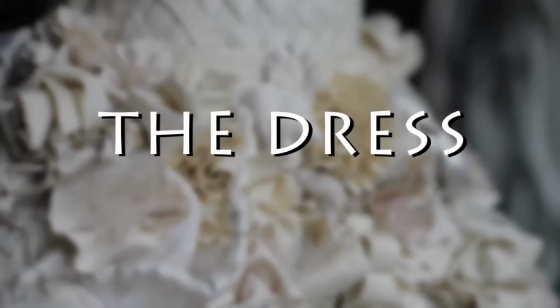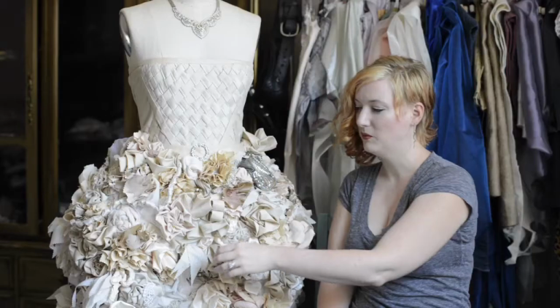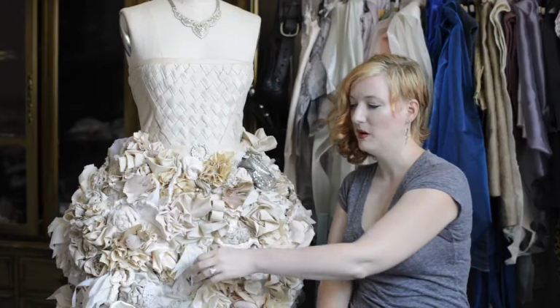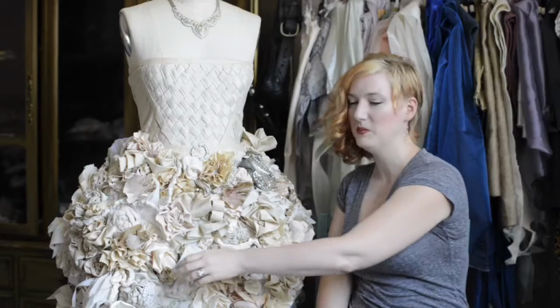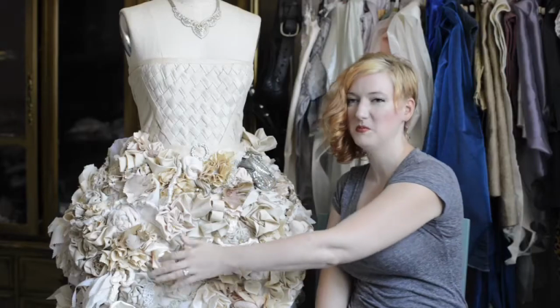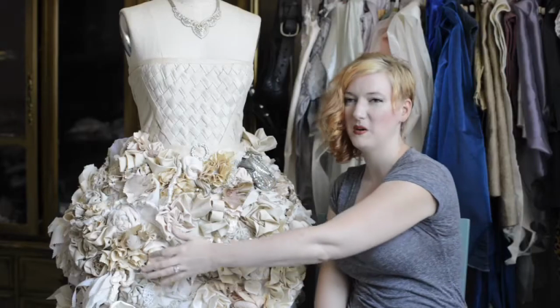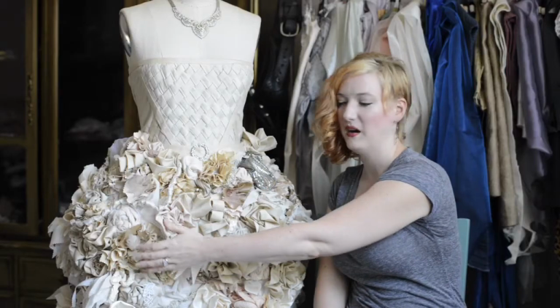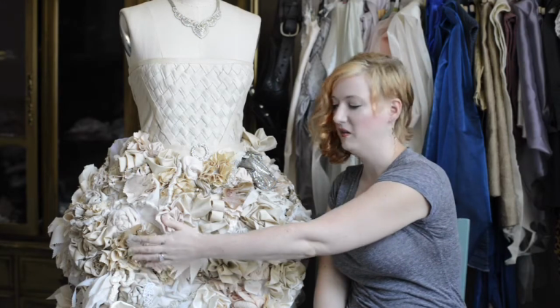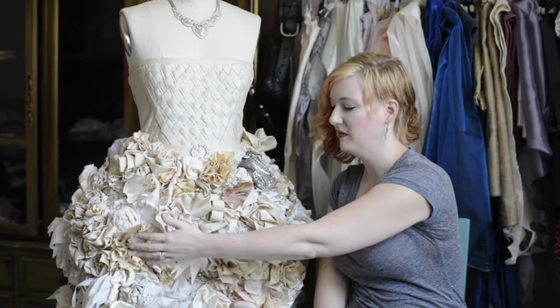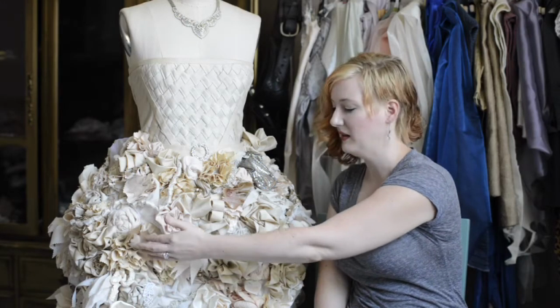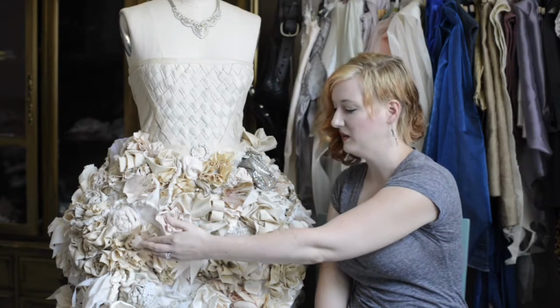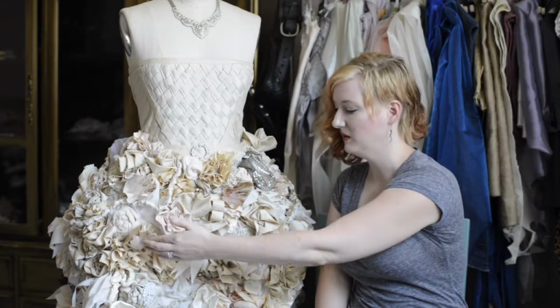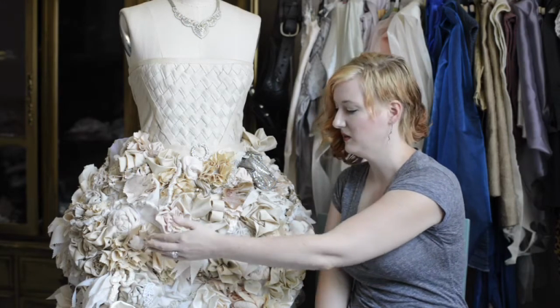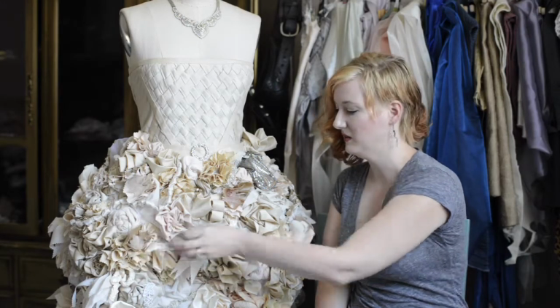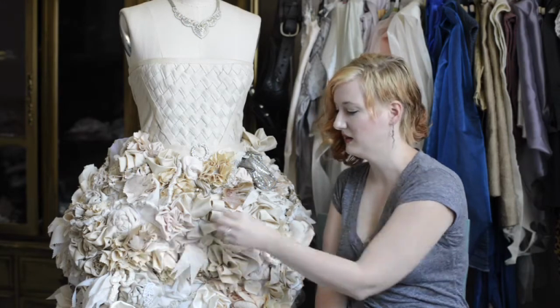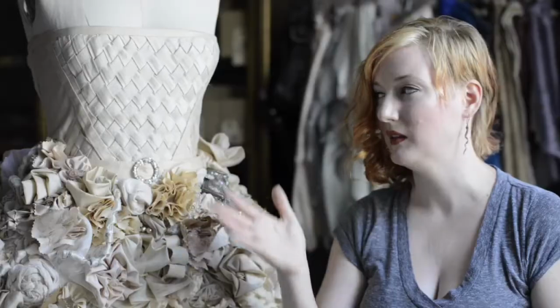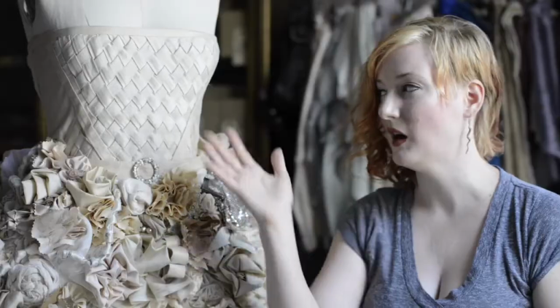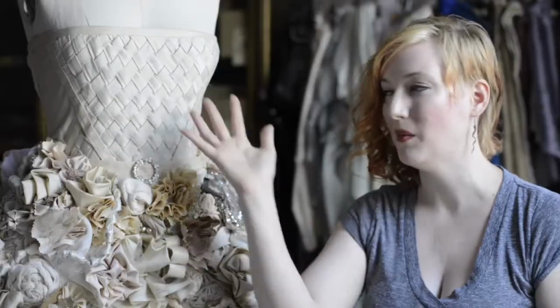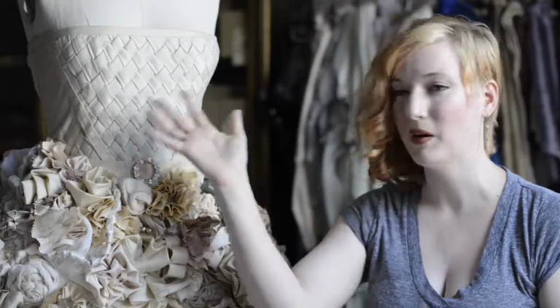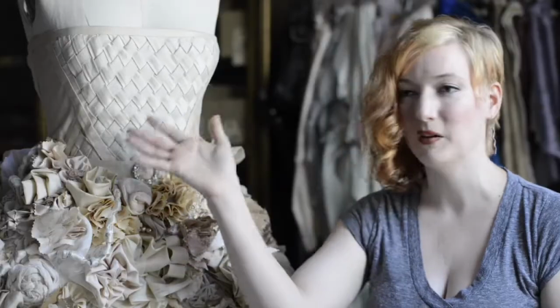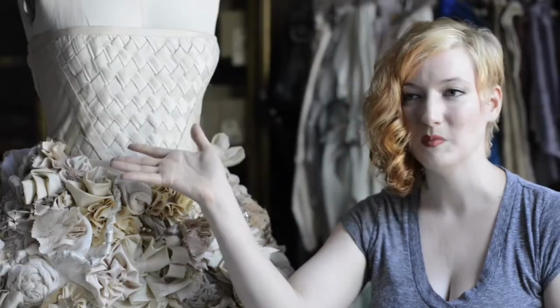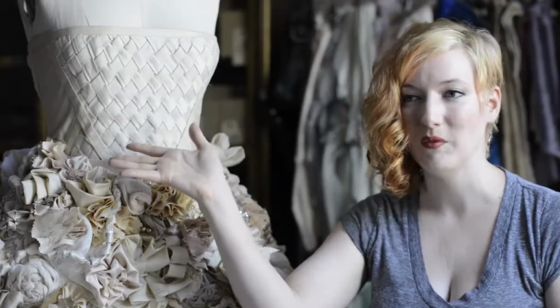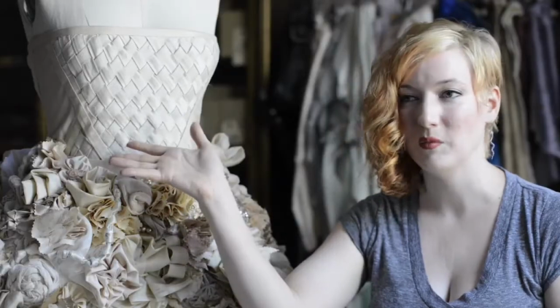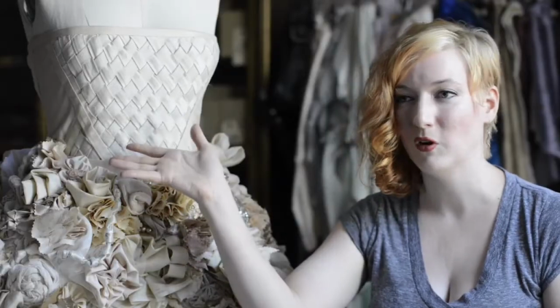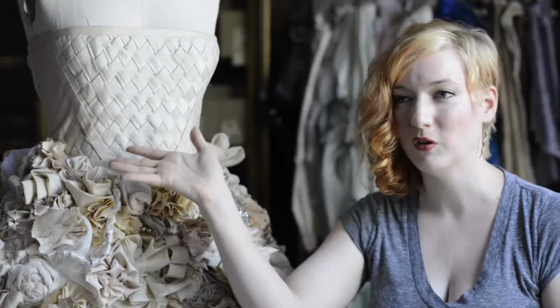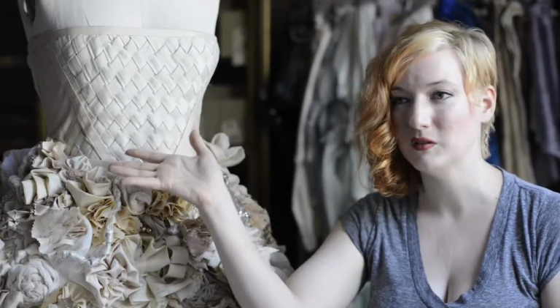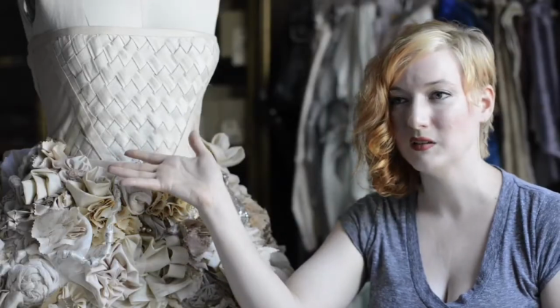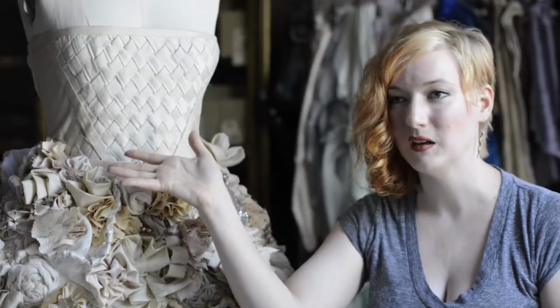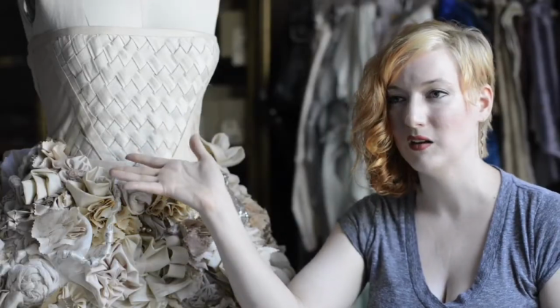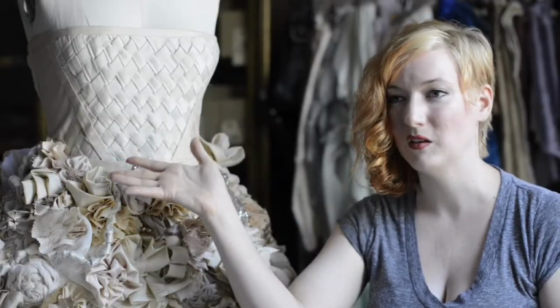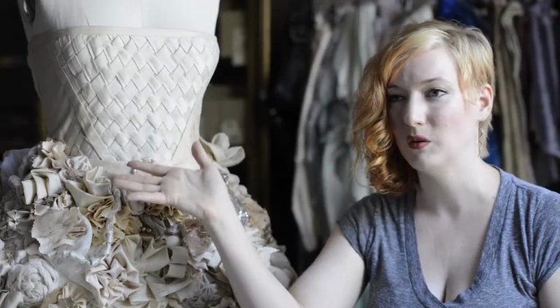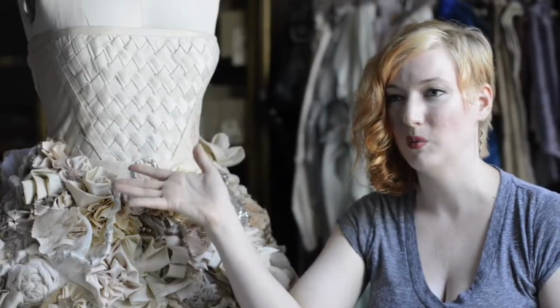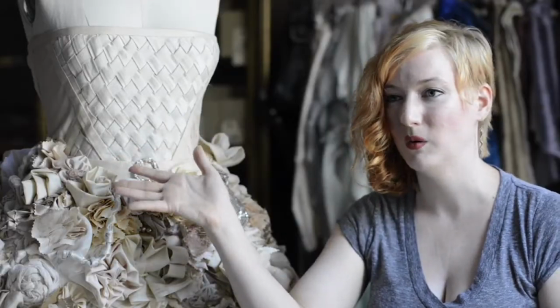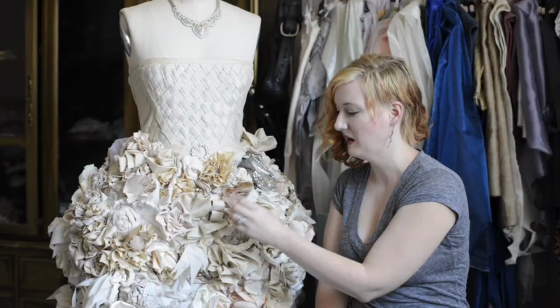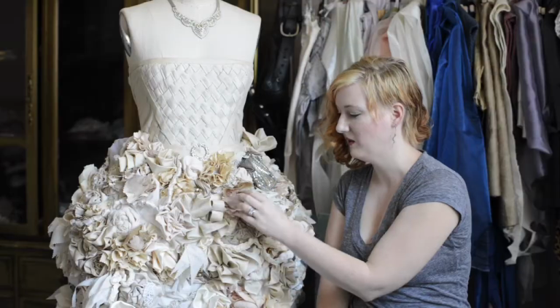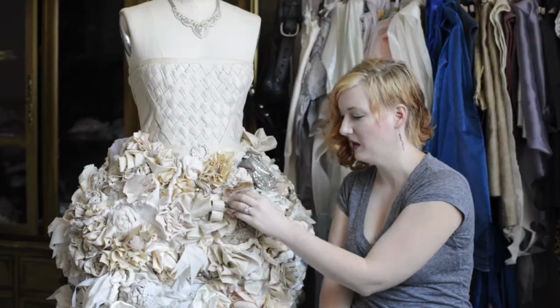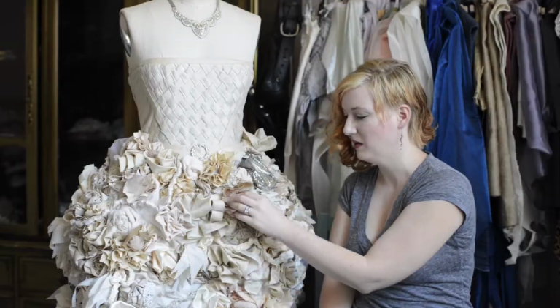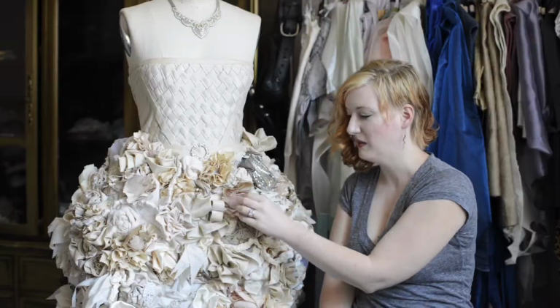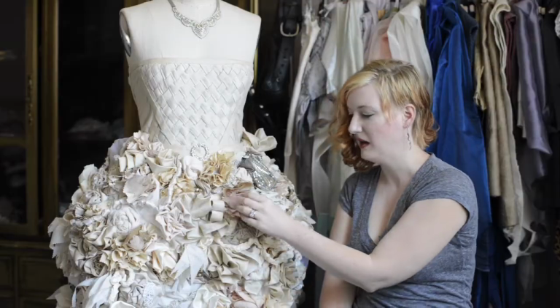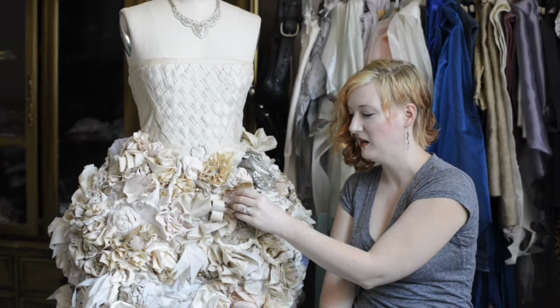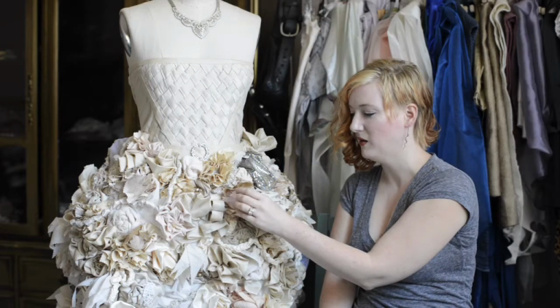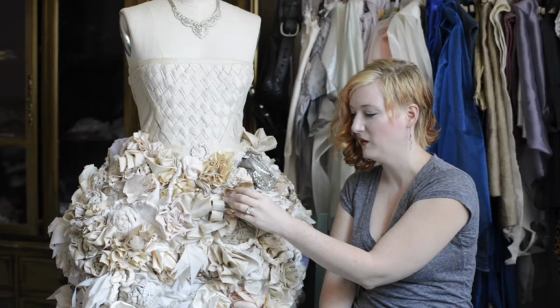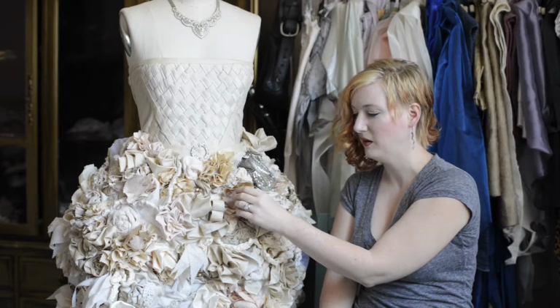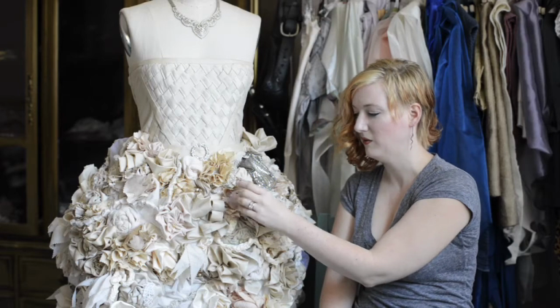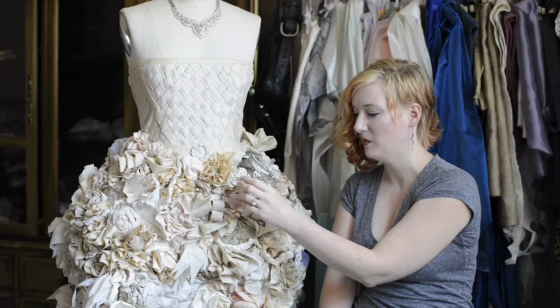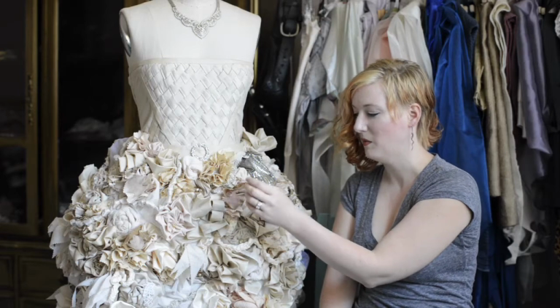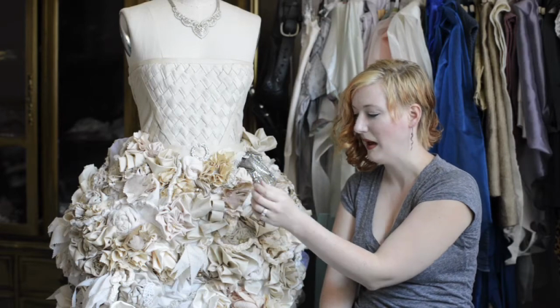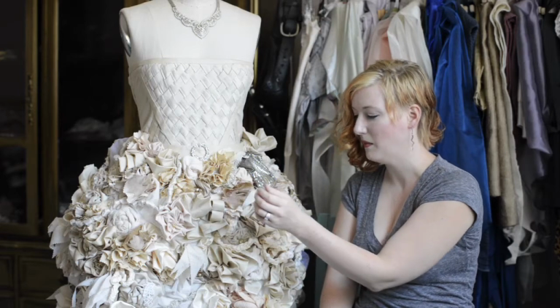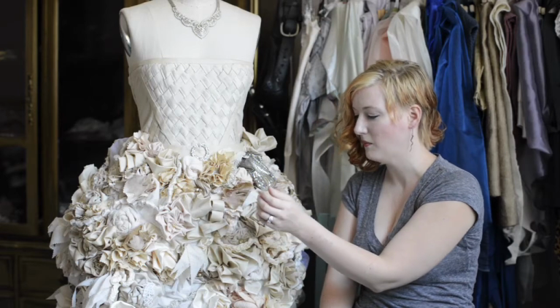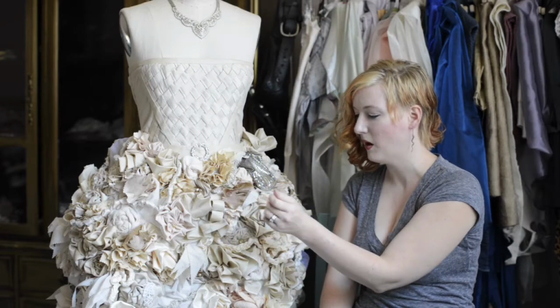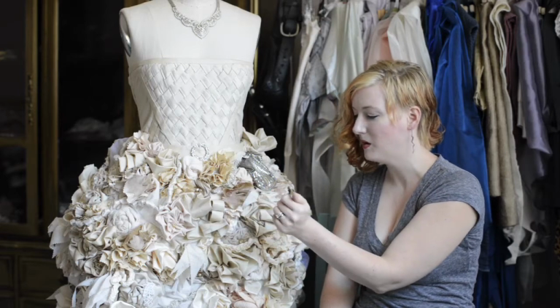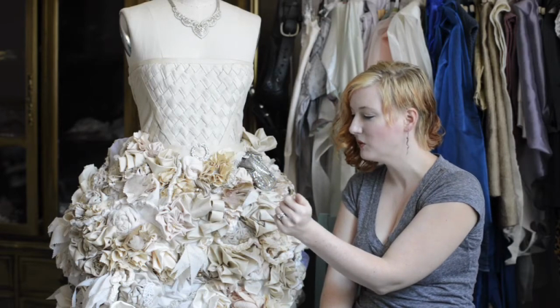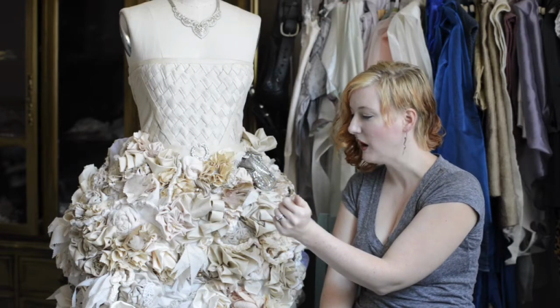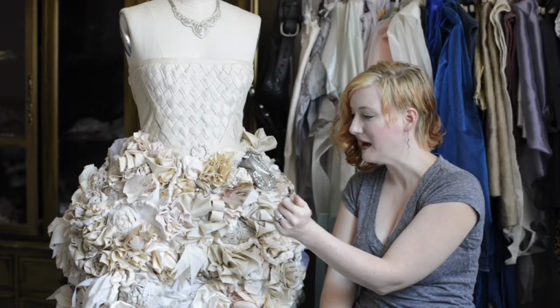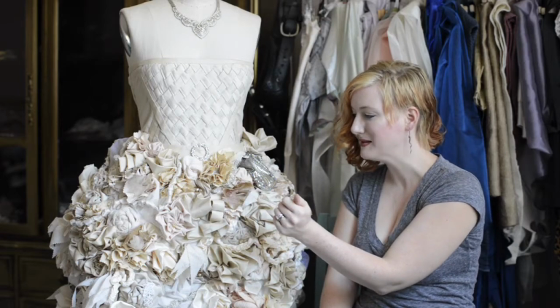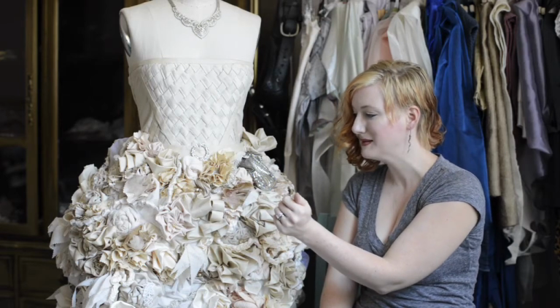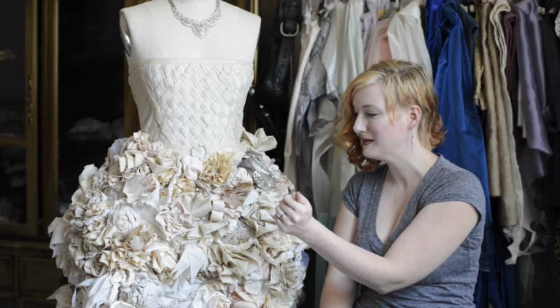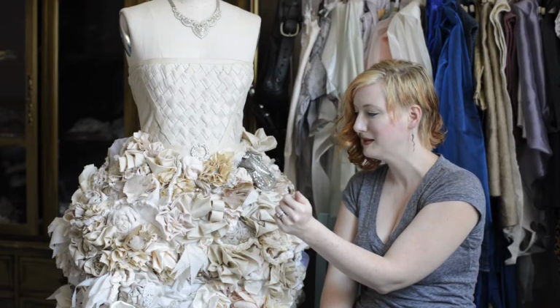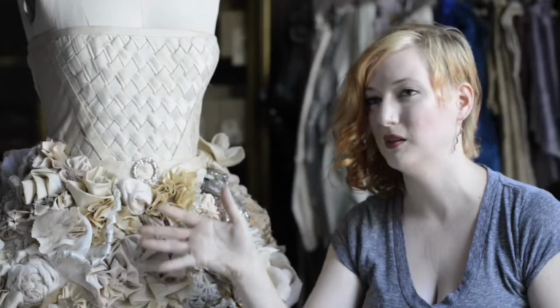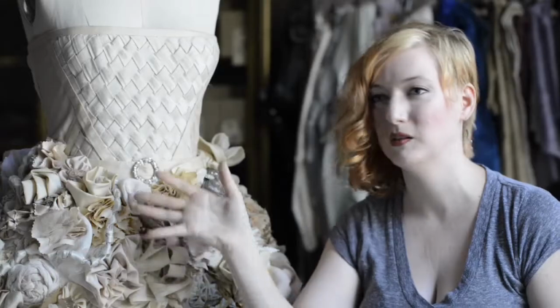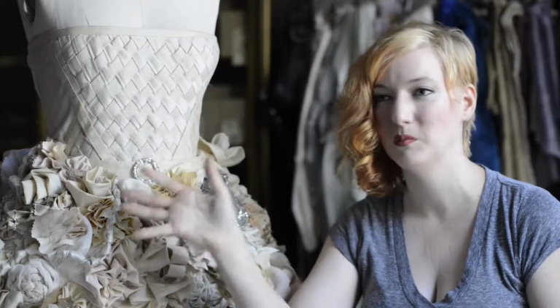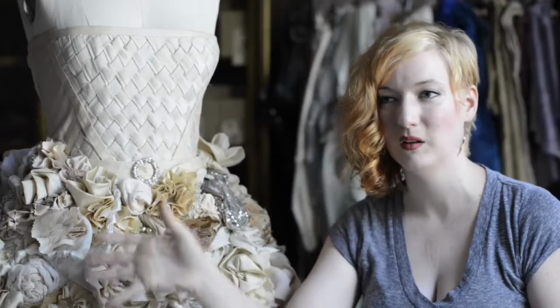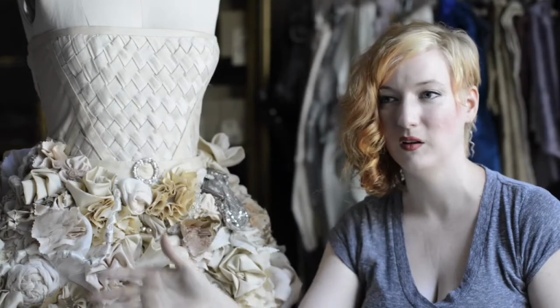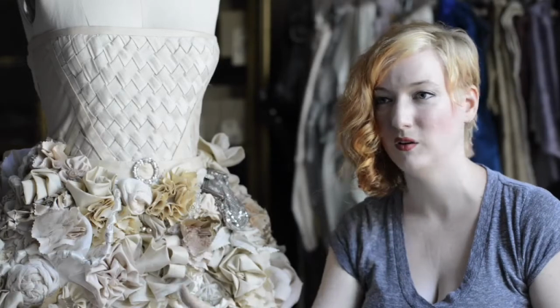Ripped bridal veils, the top part is made from curtains I got at the Goodwill. I've got petticoating from a bad prom dress, there's pillows.